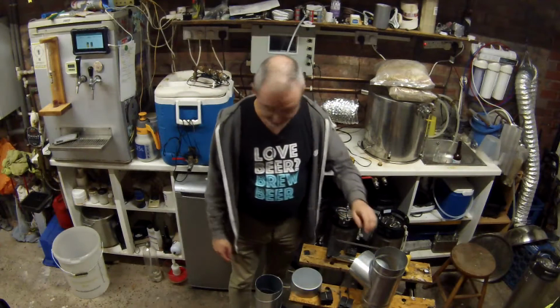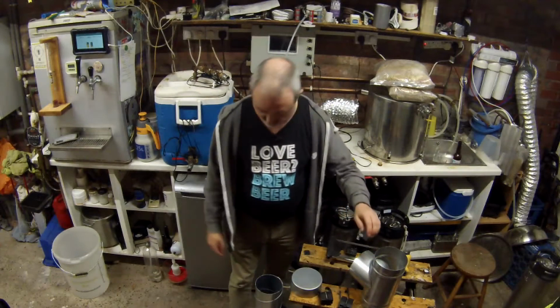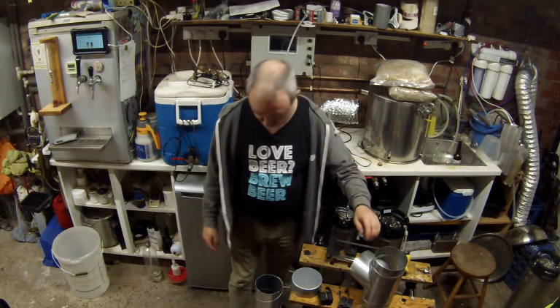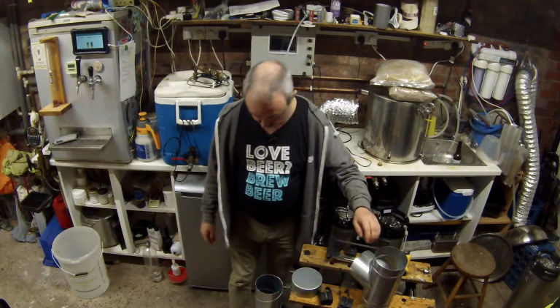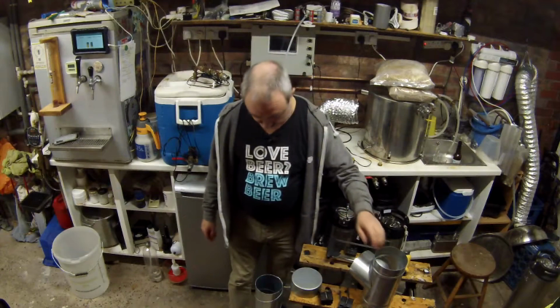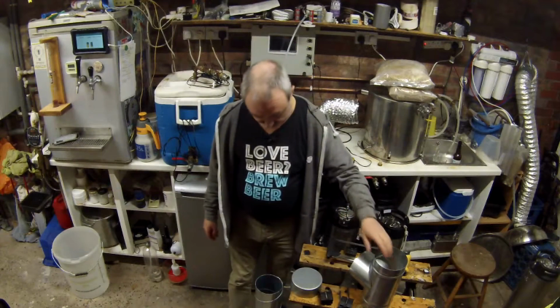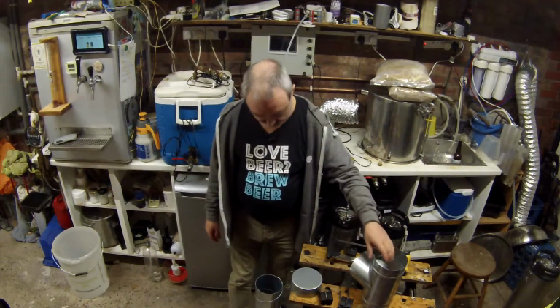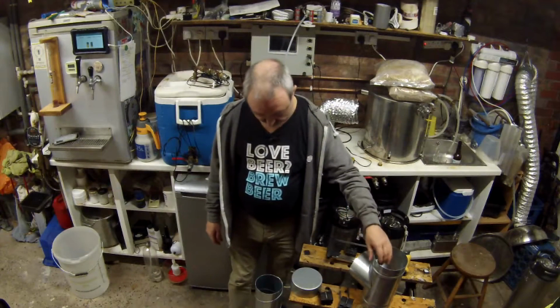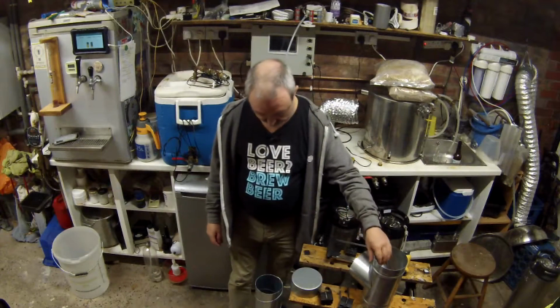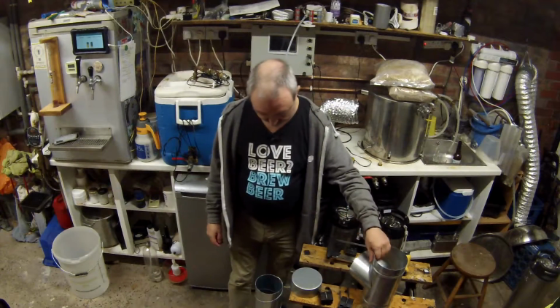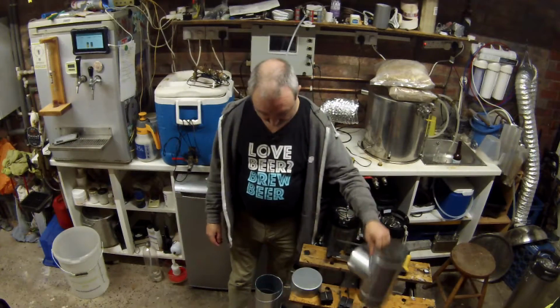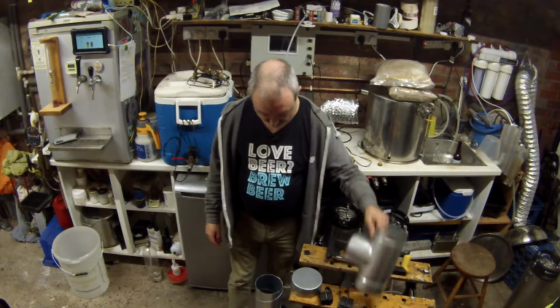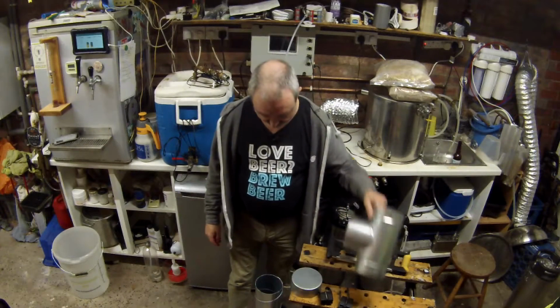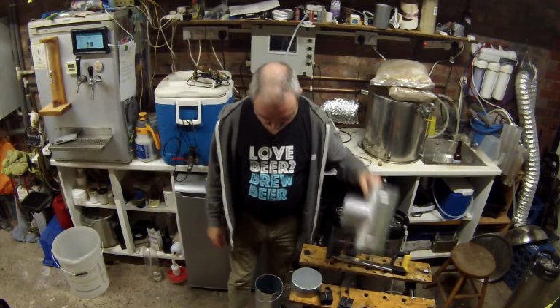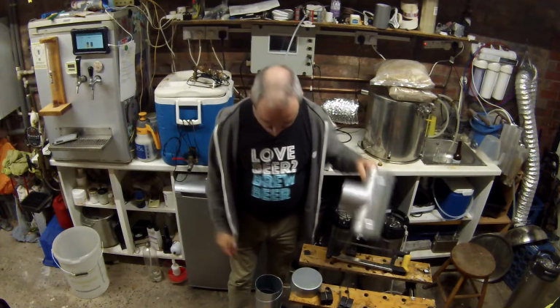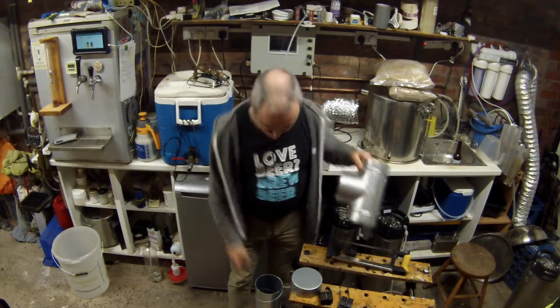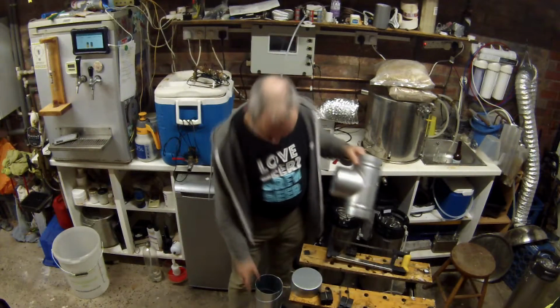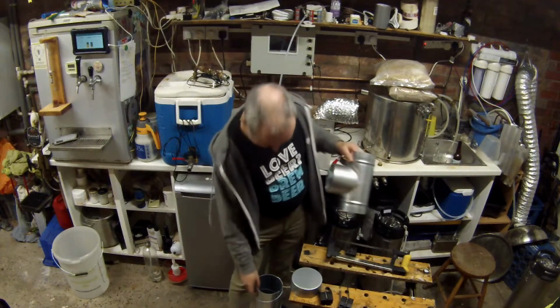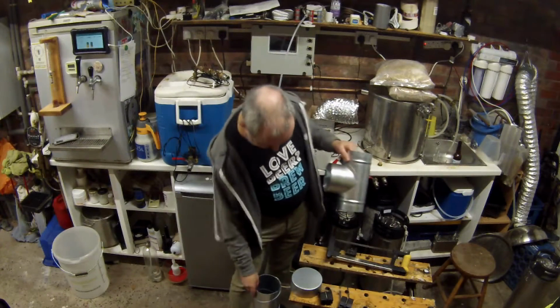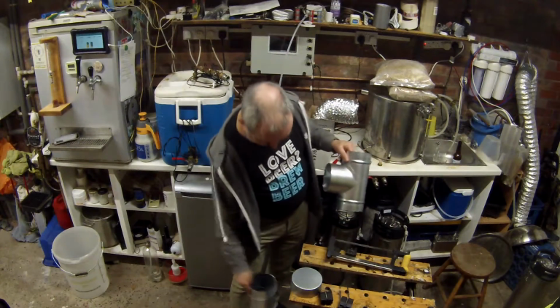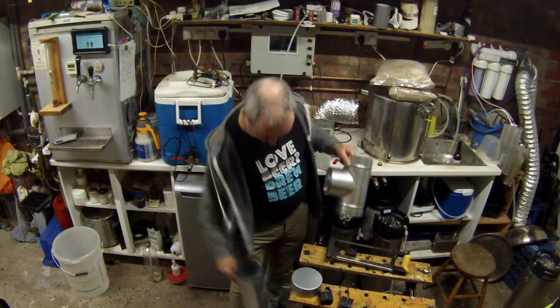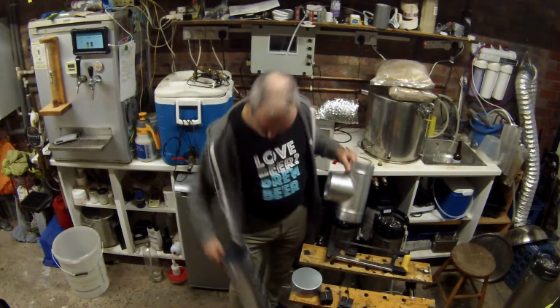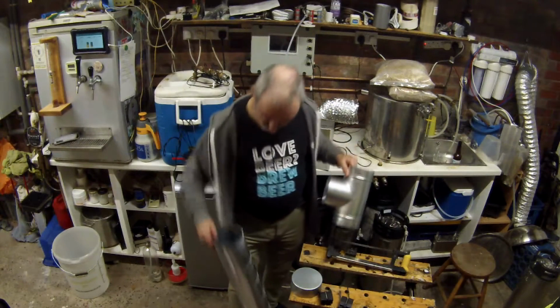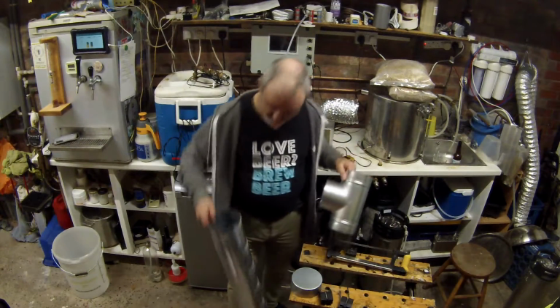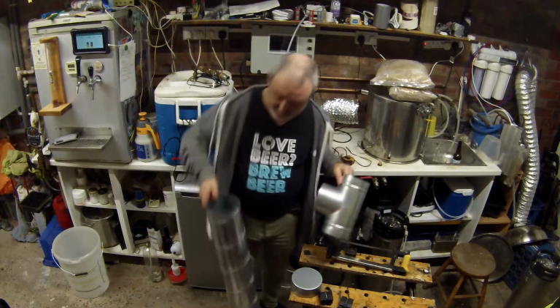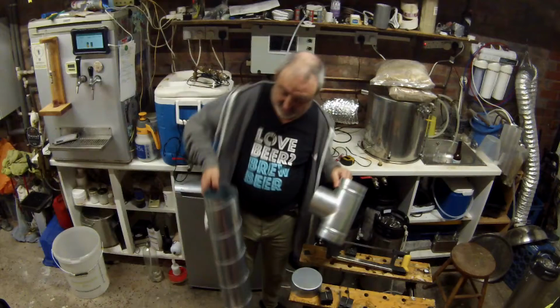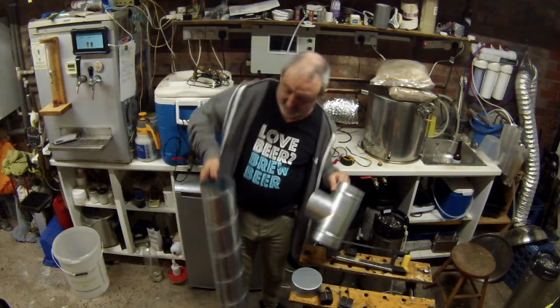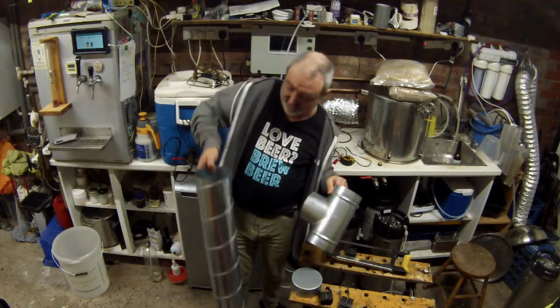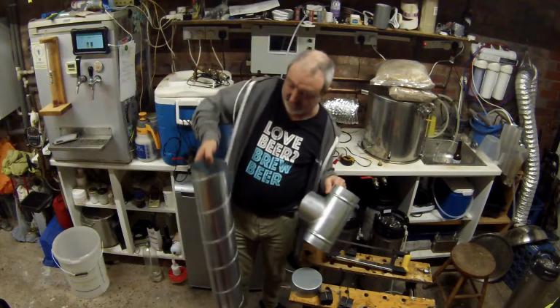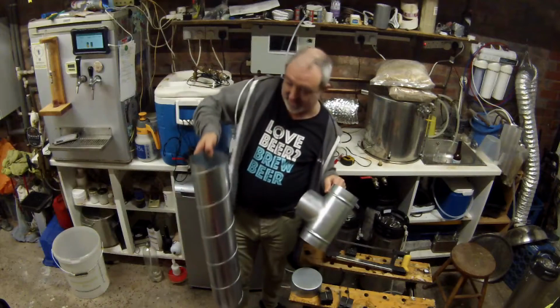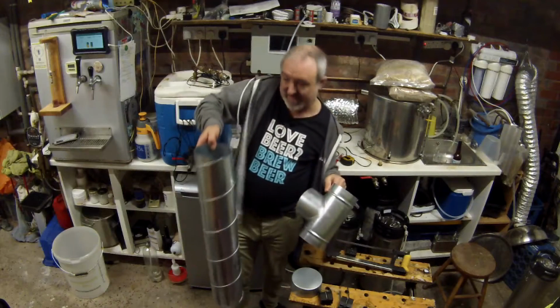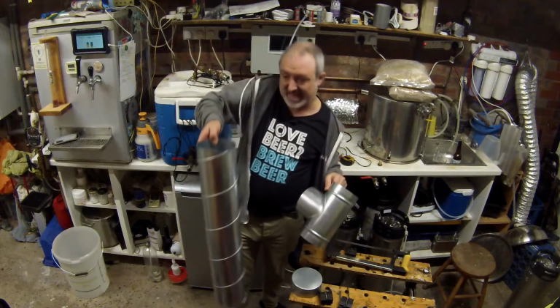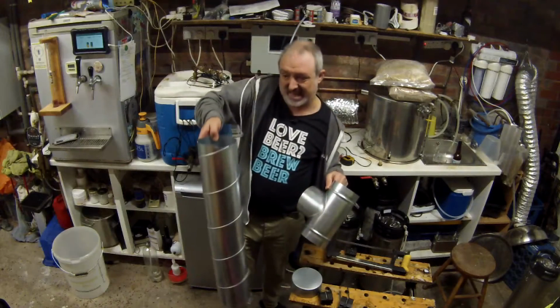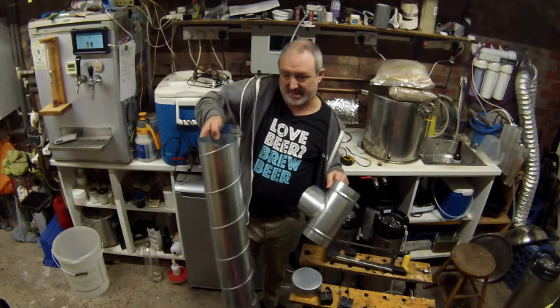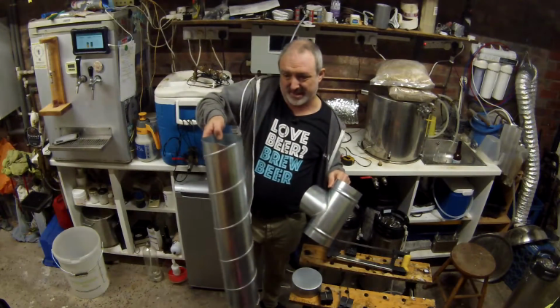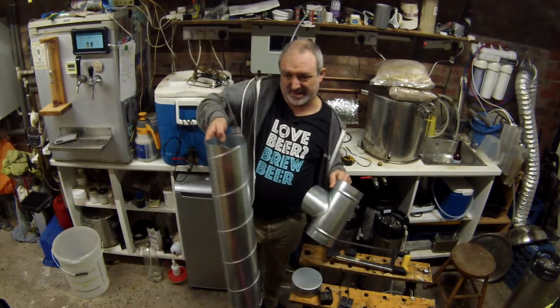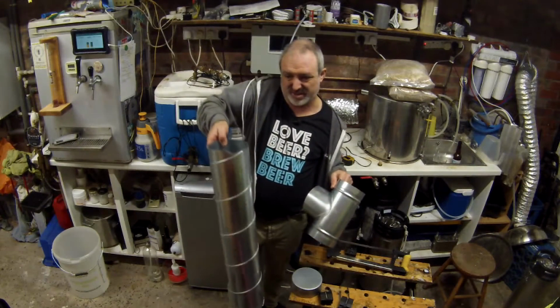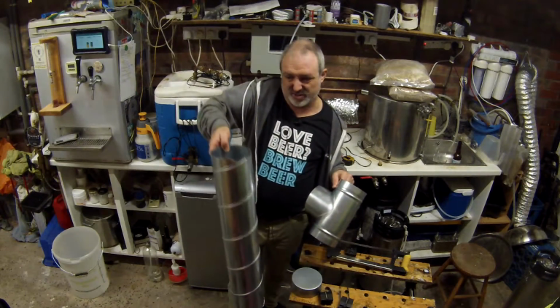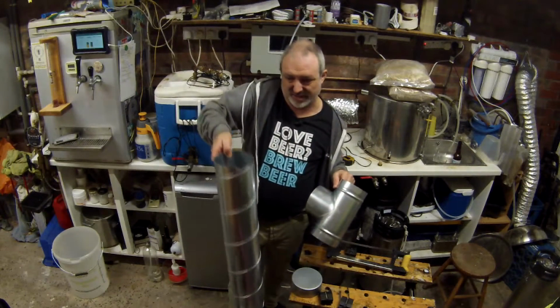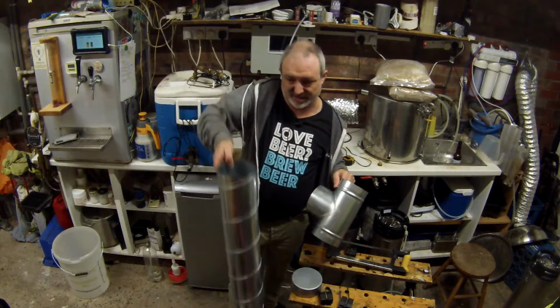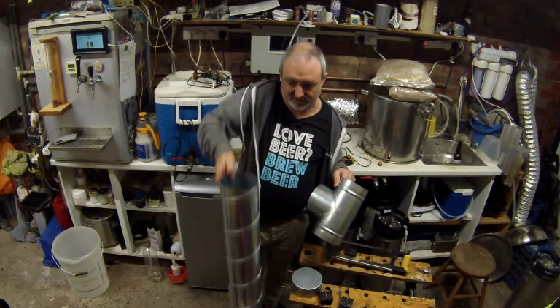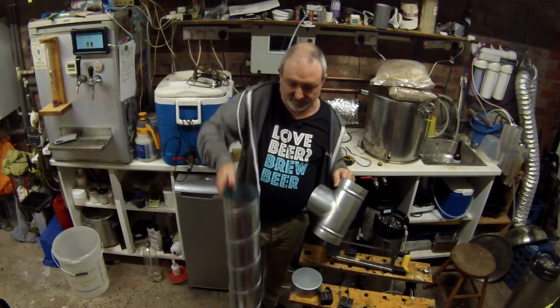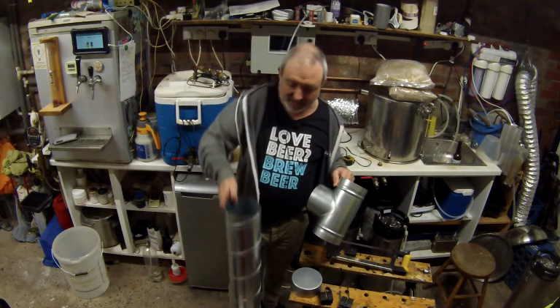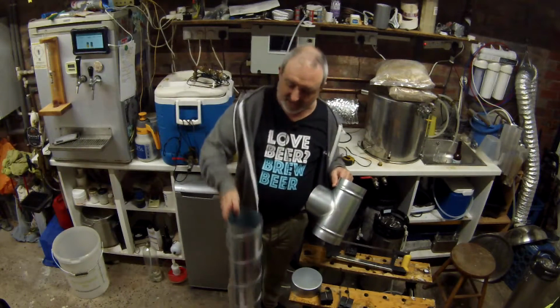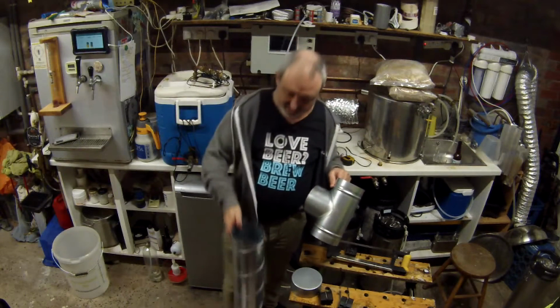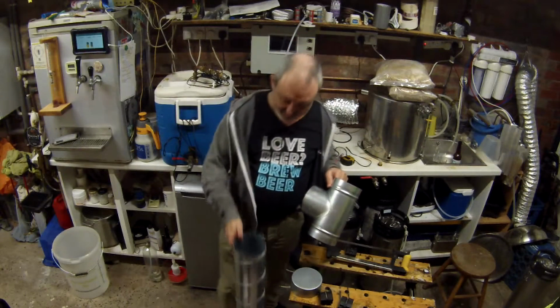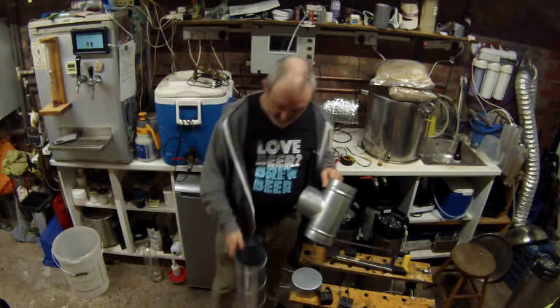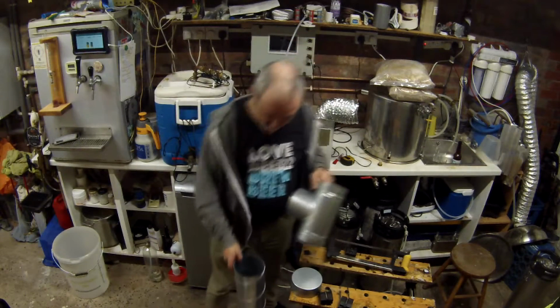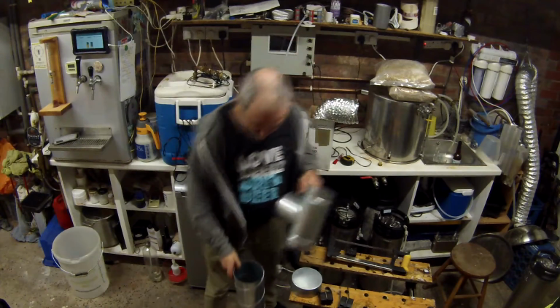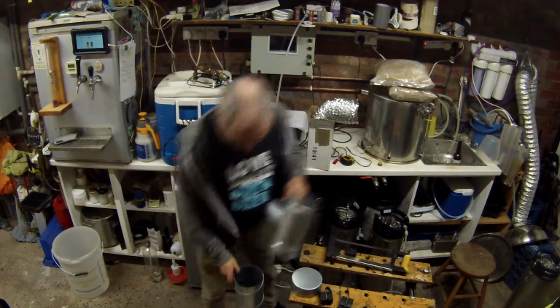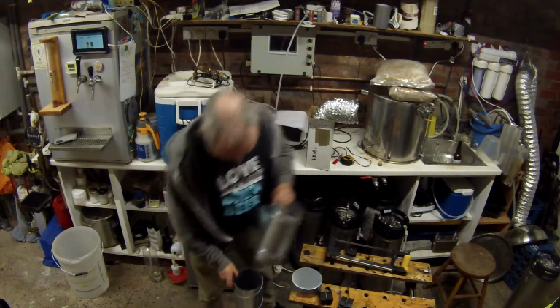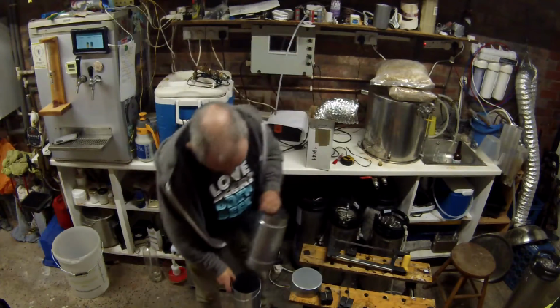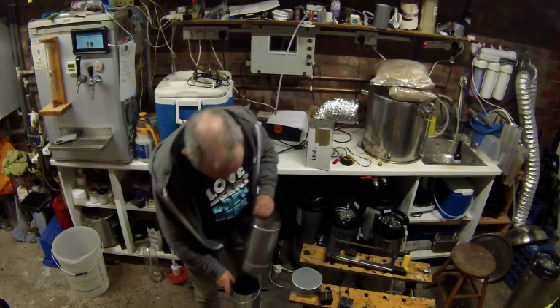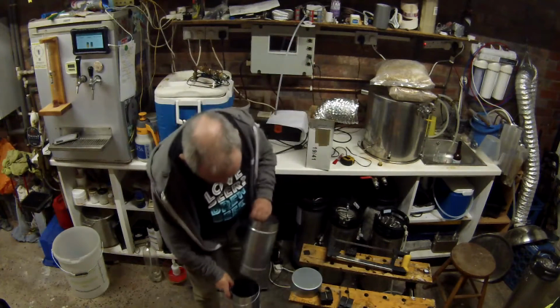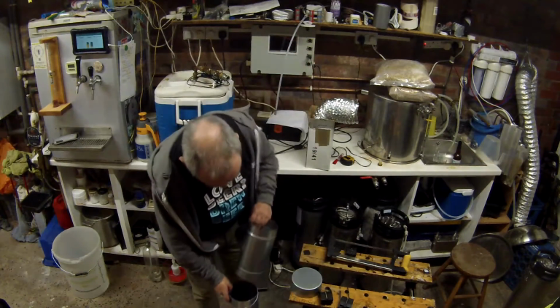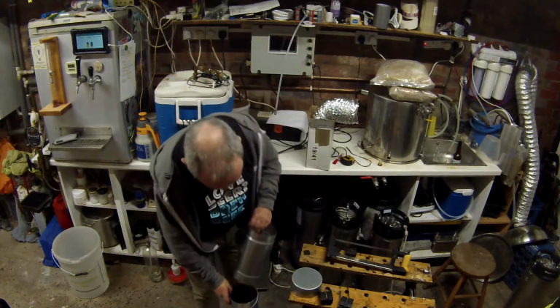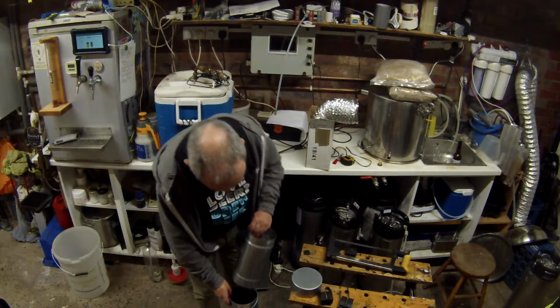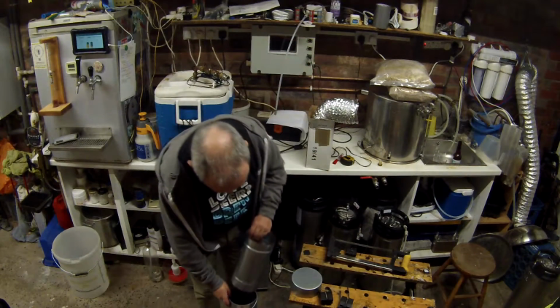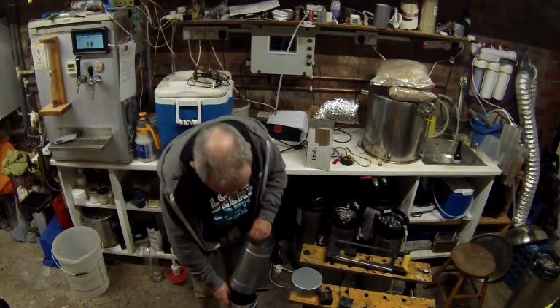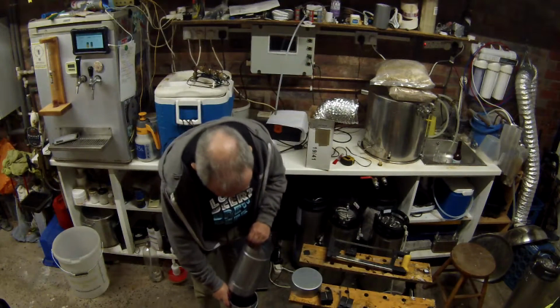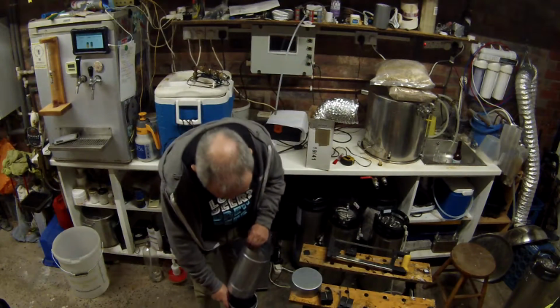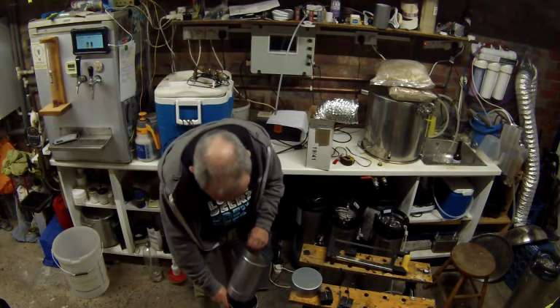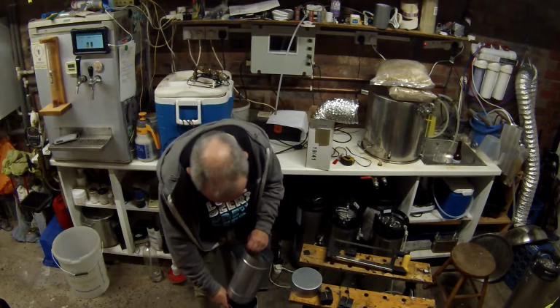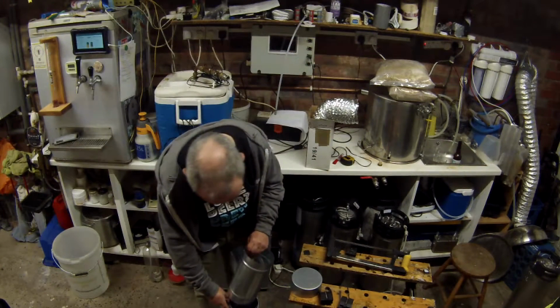Now we'll try and fit it all back together again. Obviously it's not the straightest of cuts there, so let's try and get it together this way round.